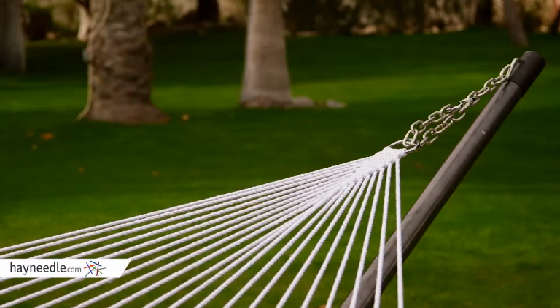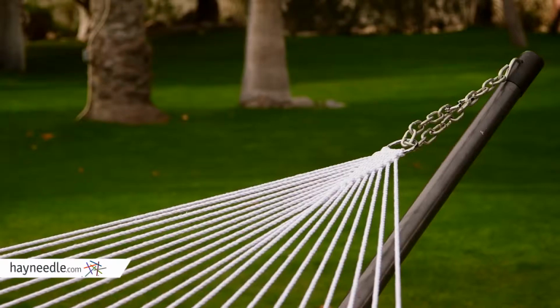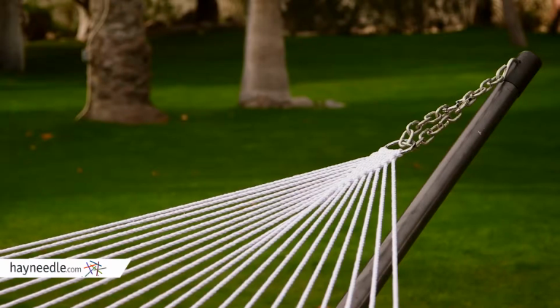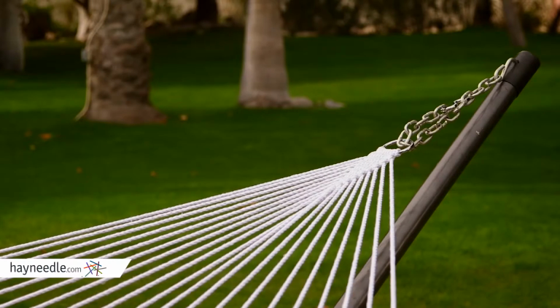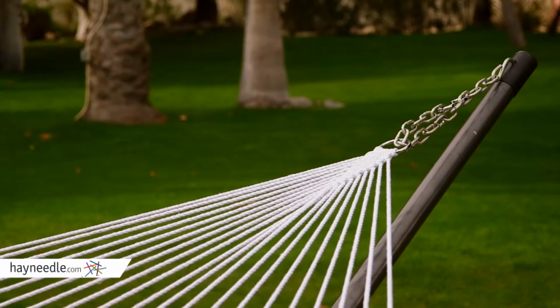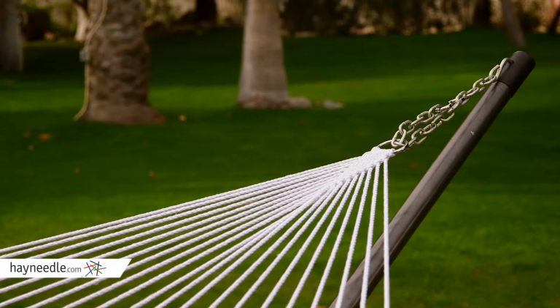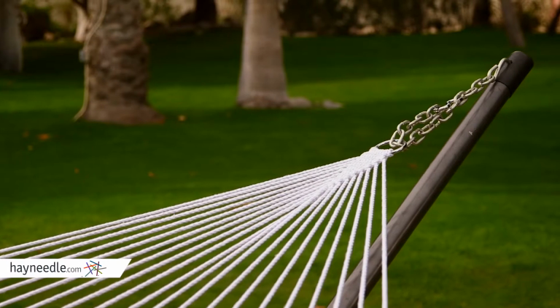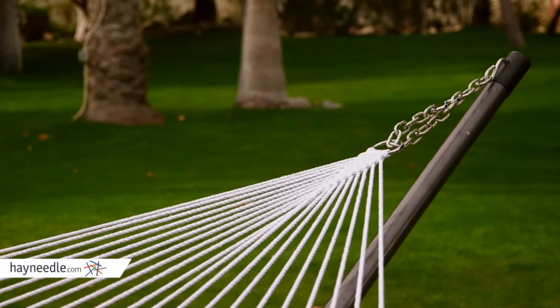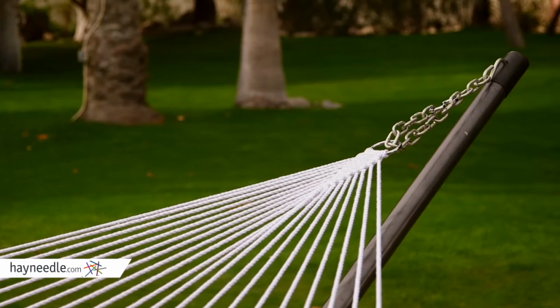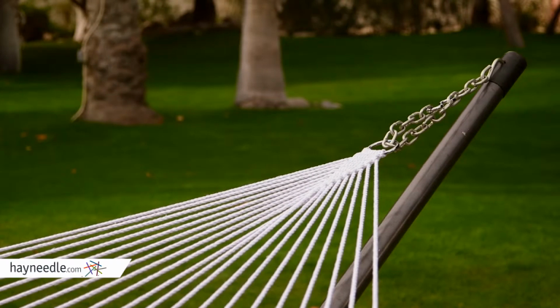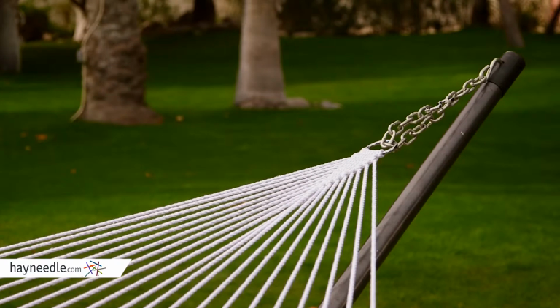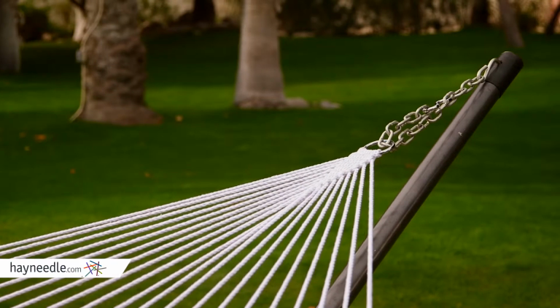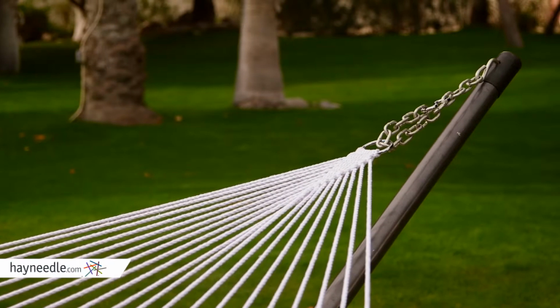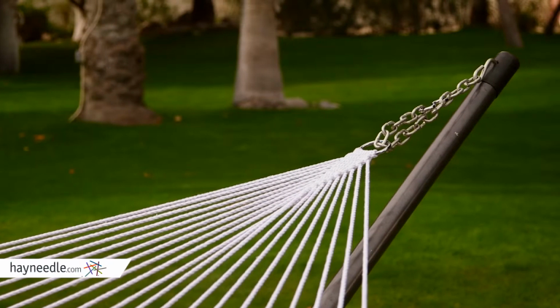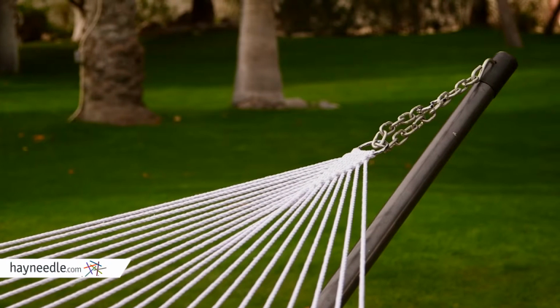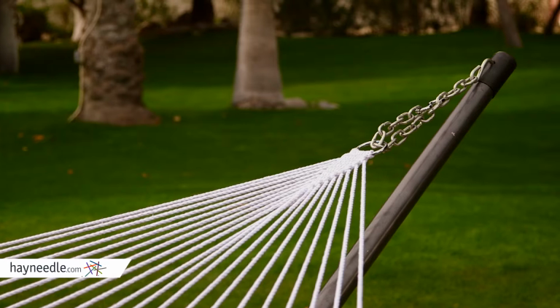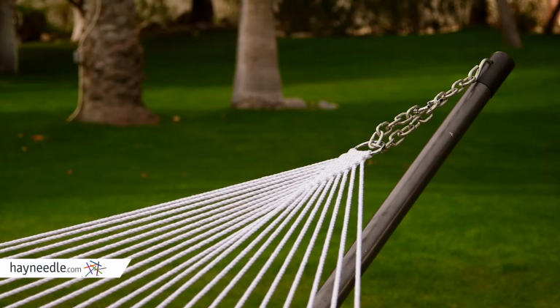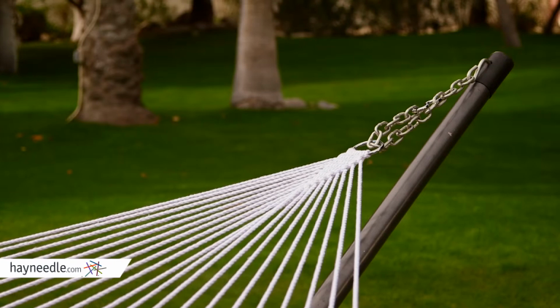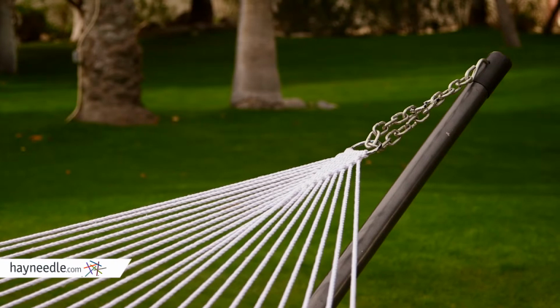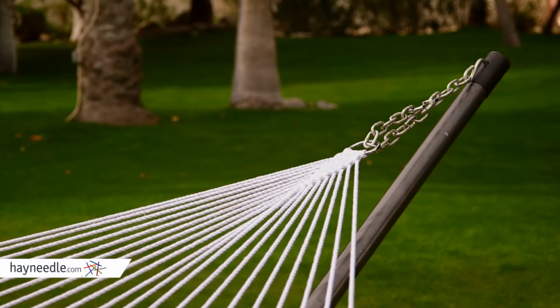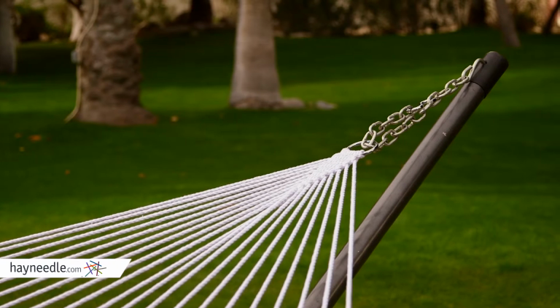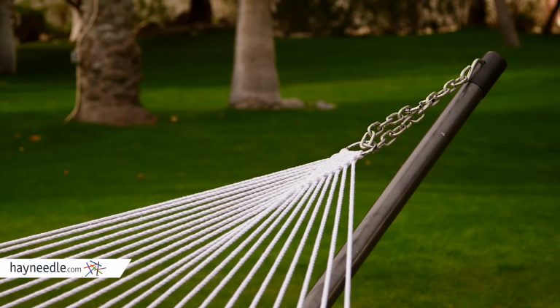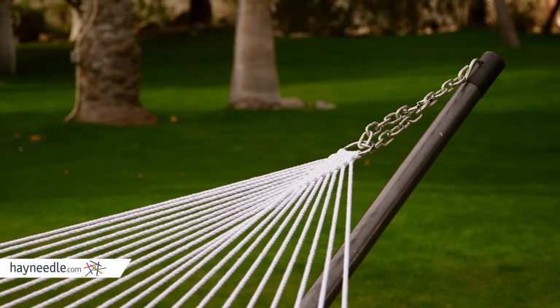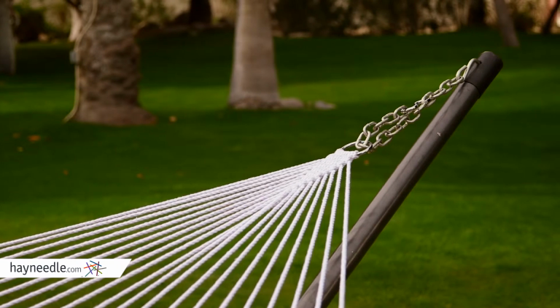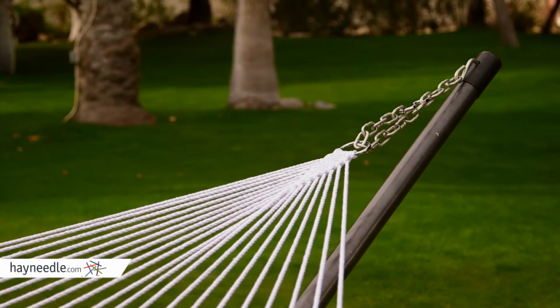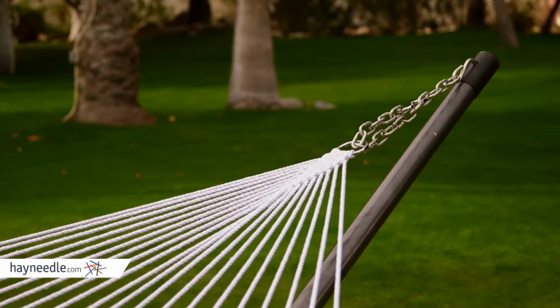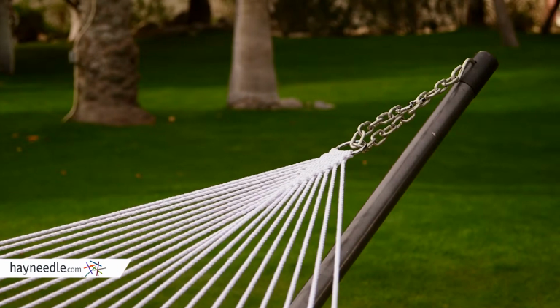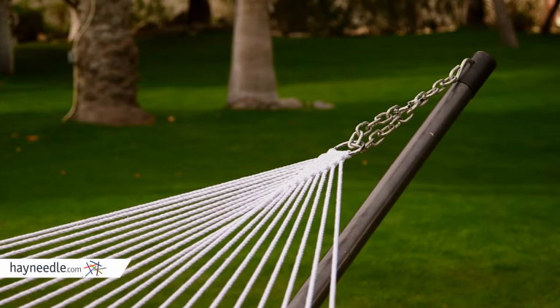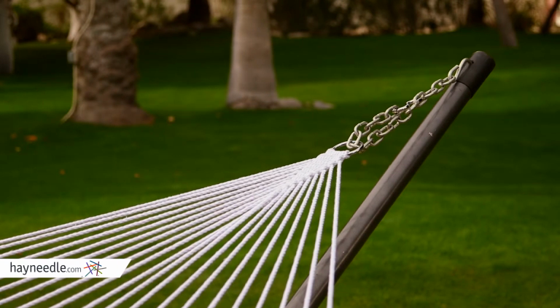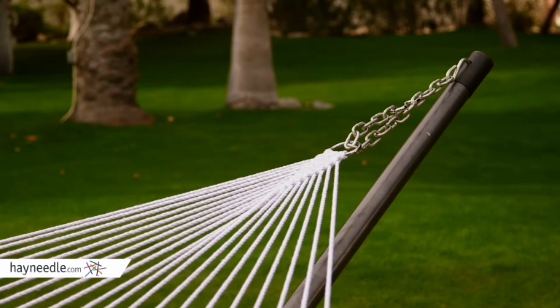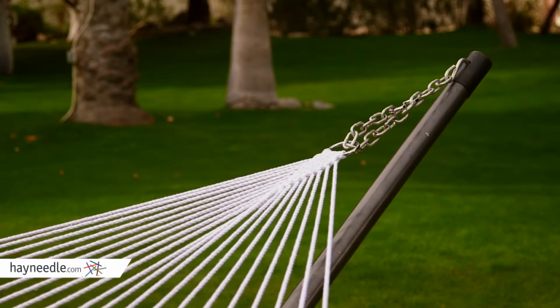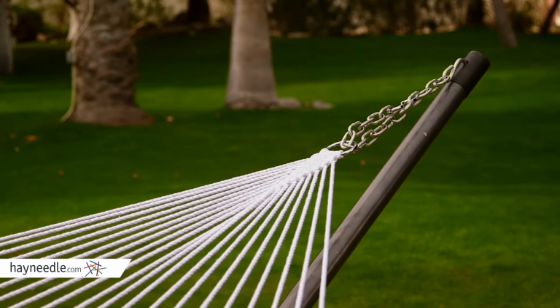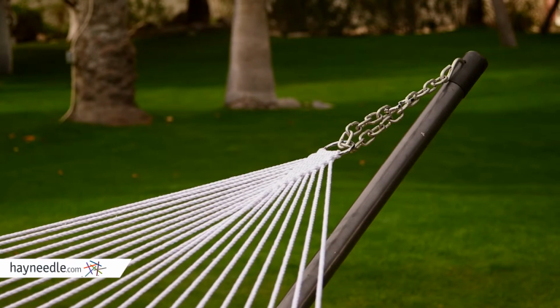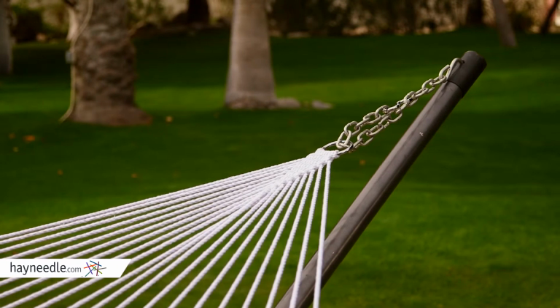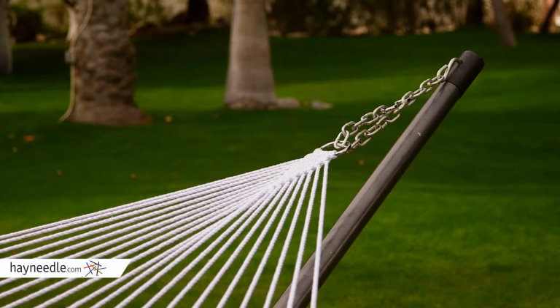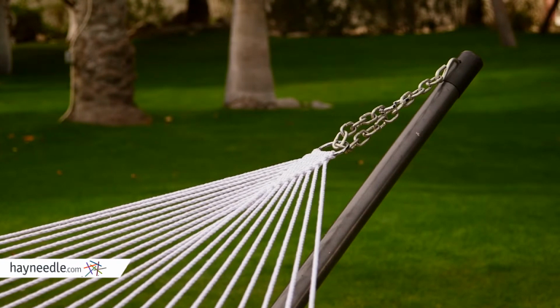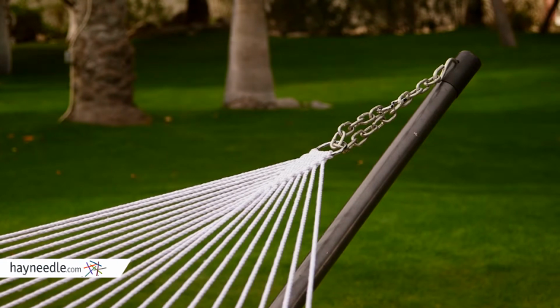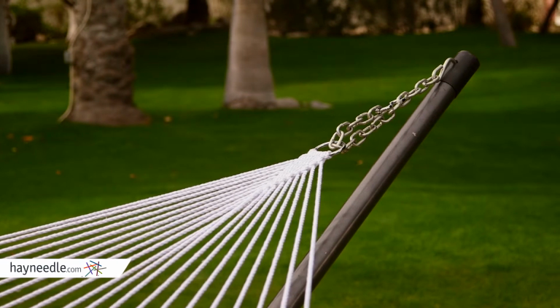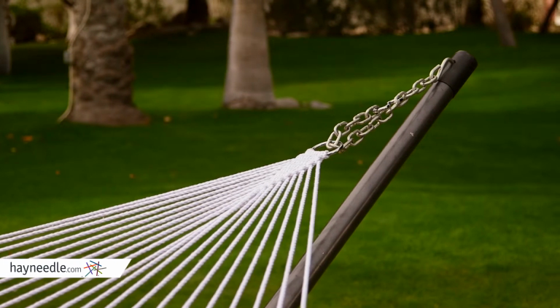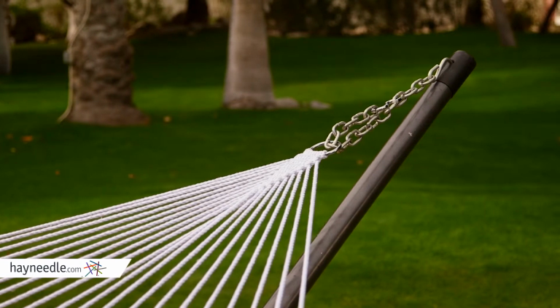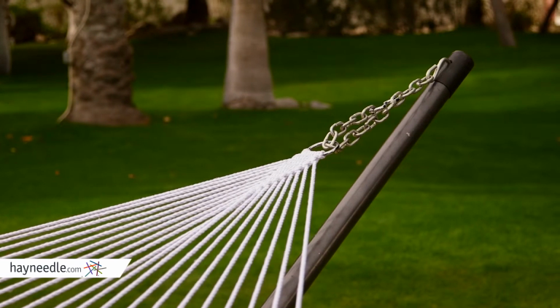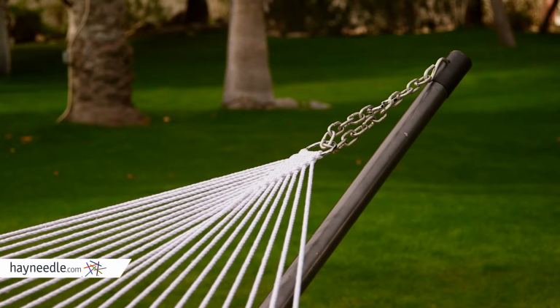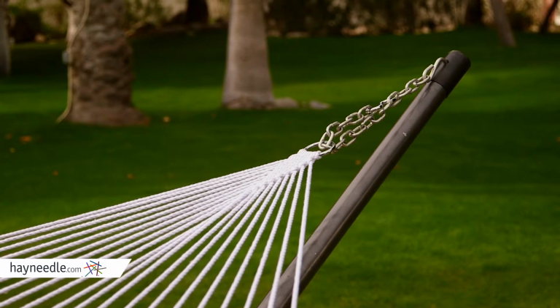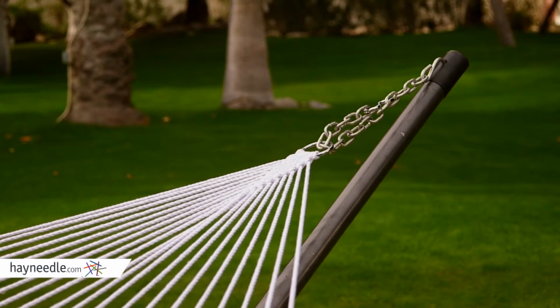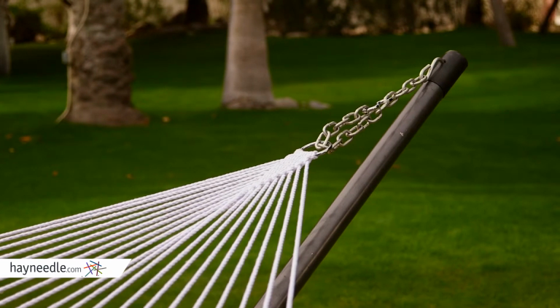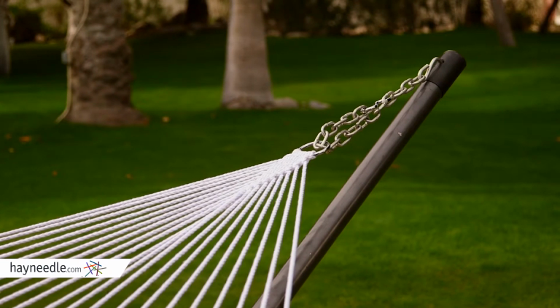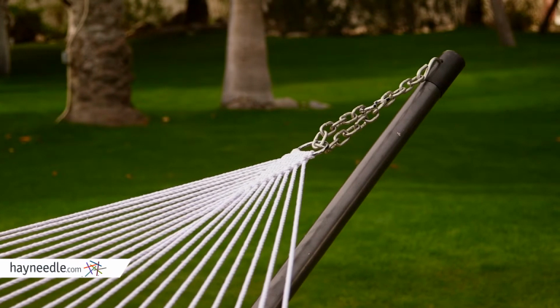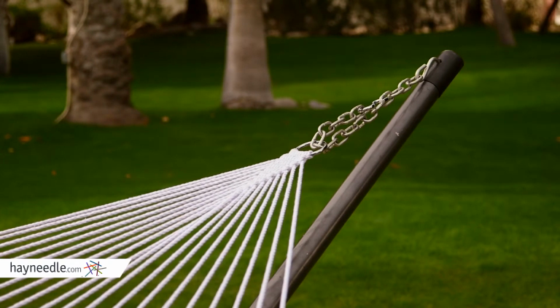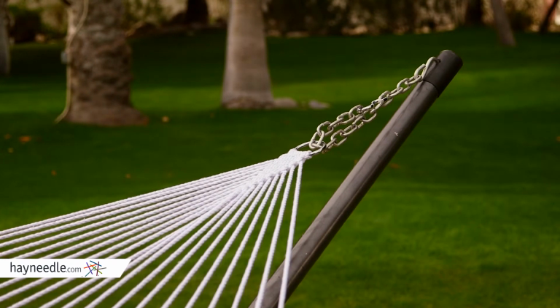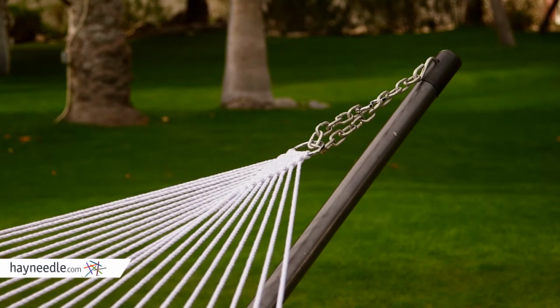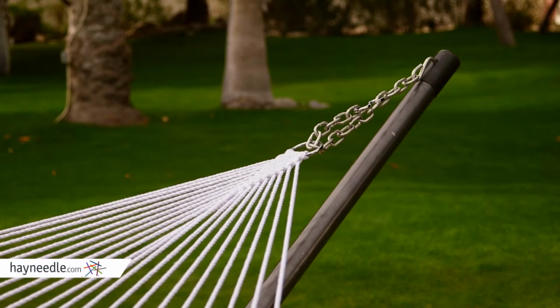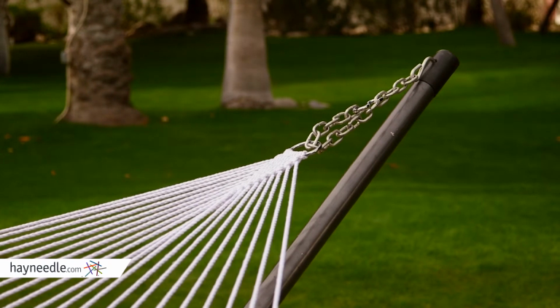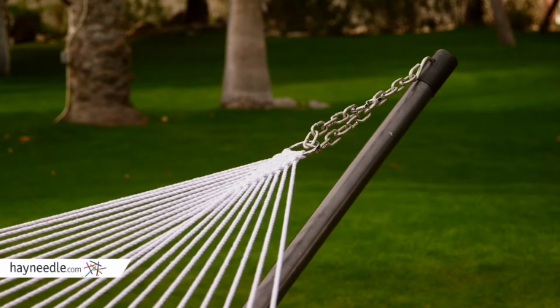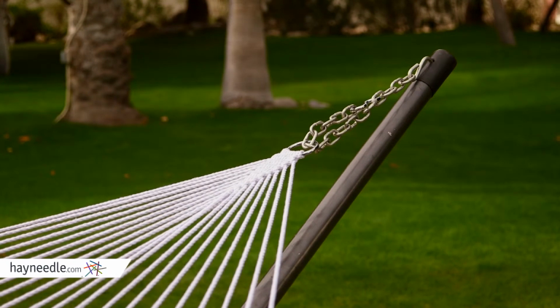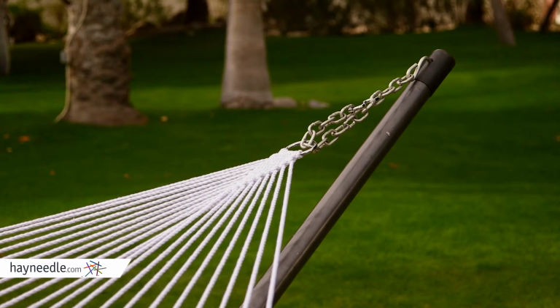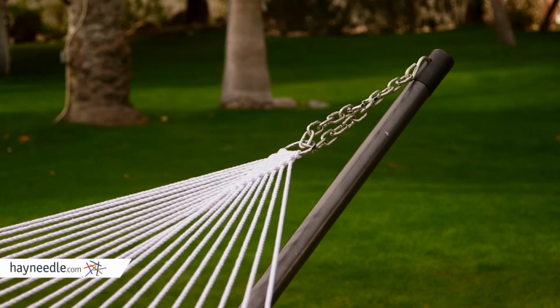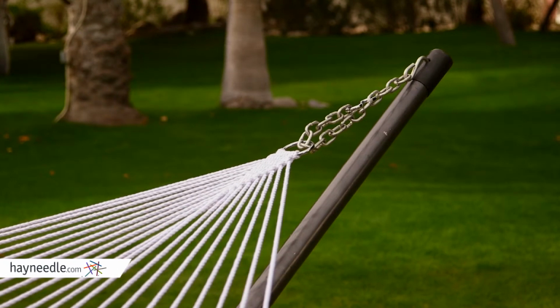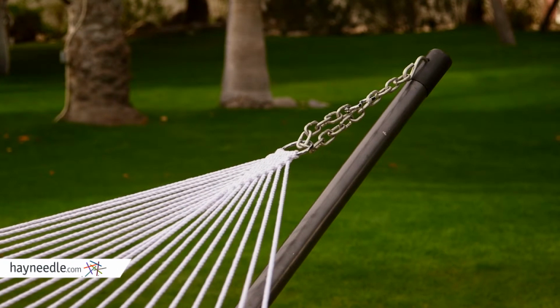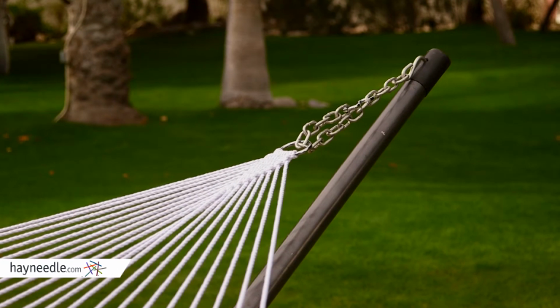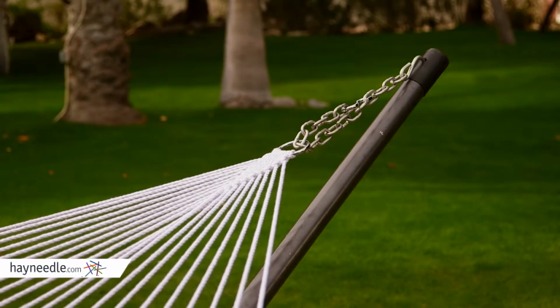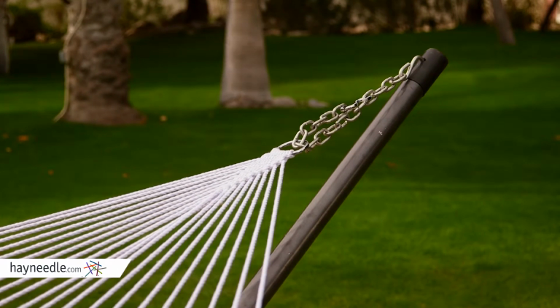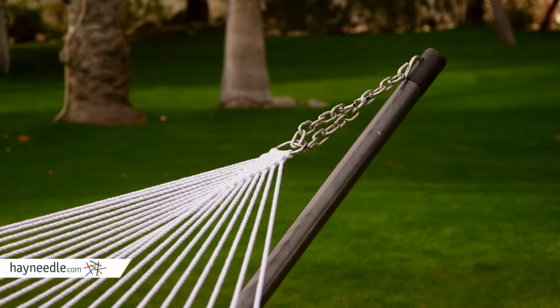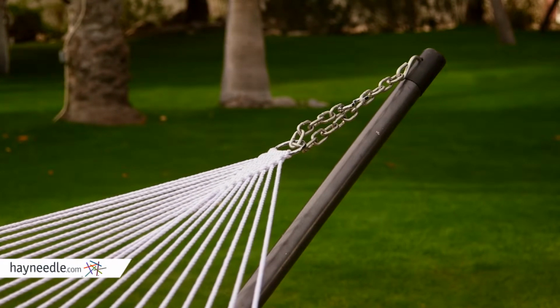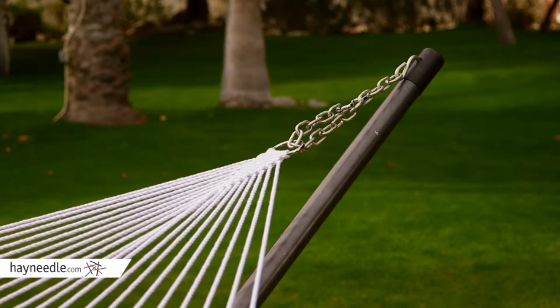Hanging hardware is included but the stand is not. Please feel free to check out all our available stands at HeyNeedle.com.